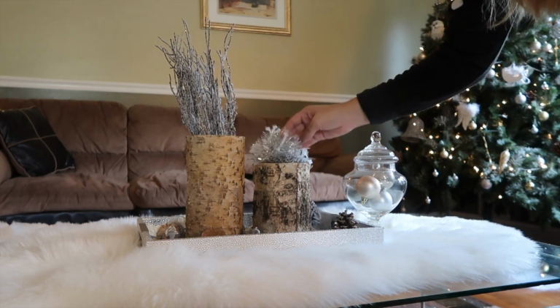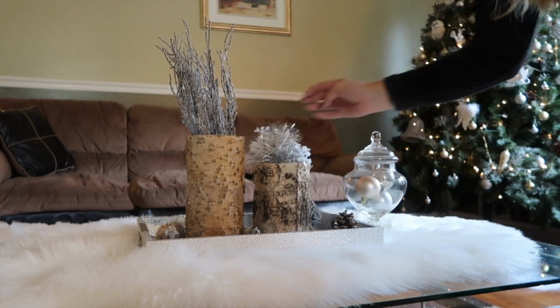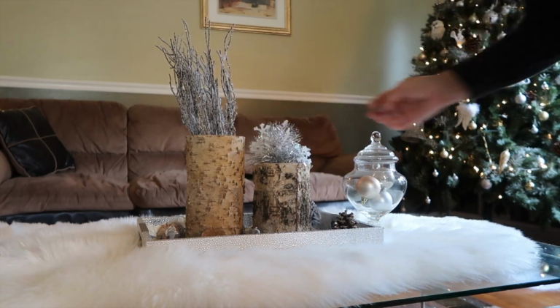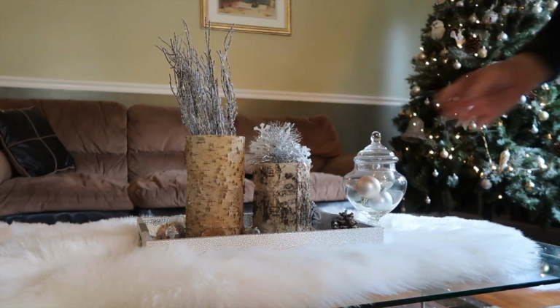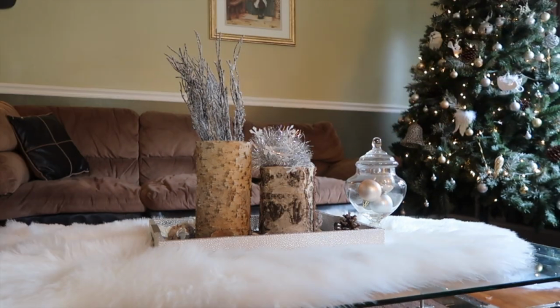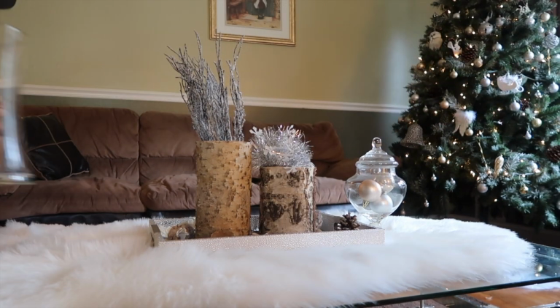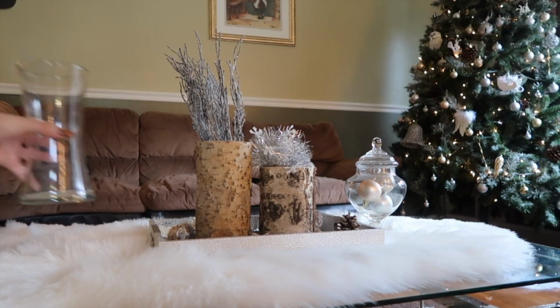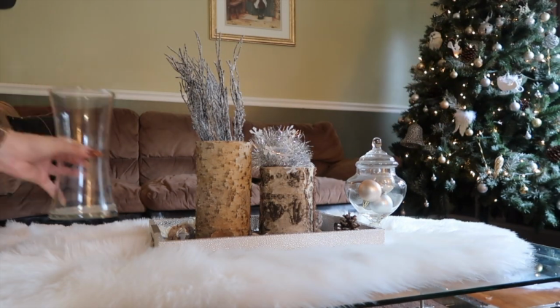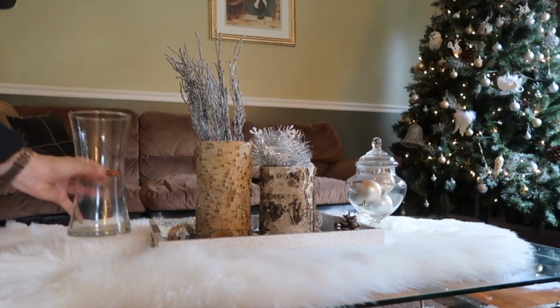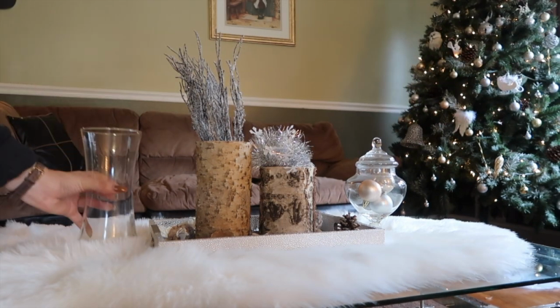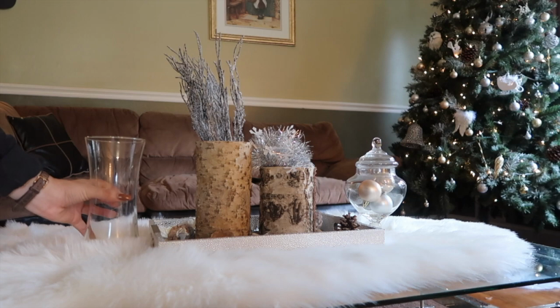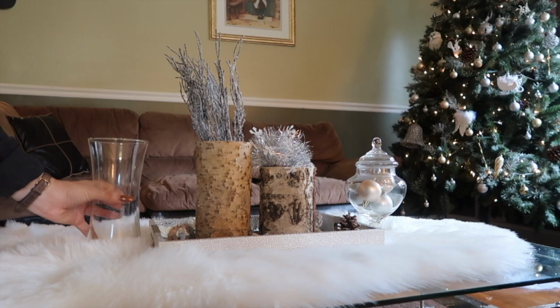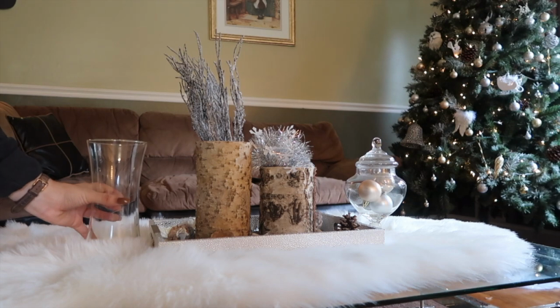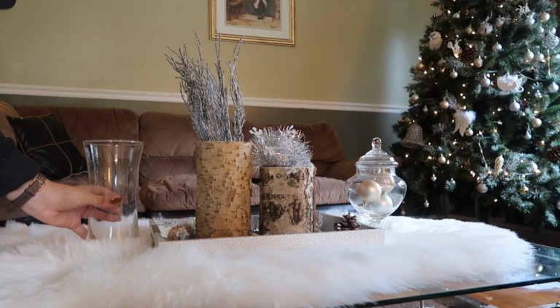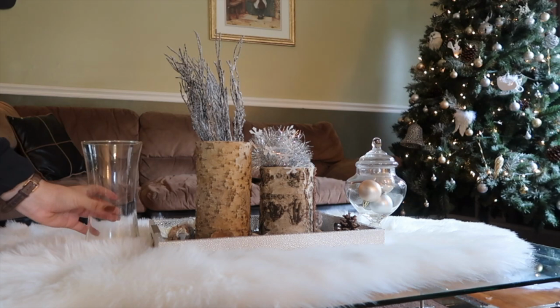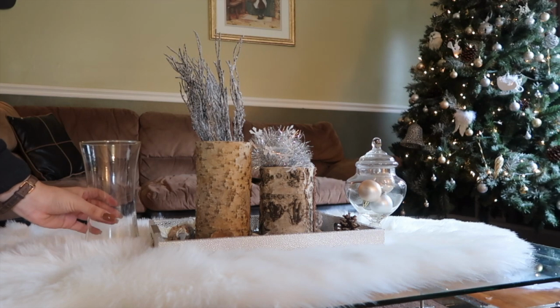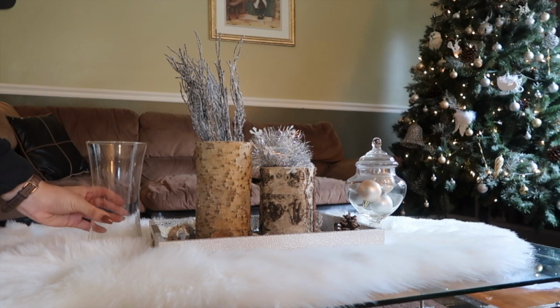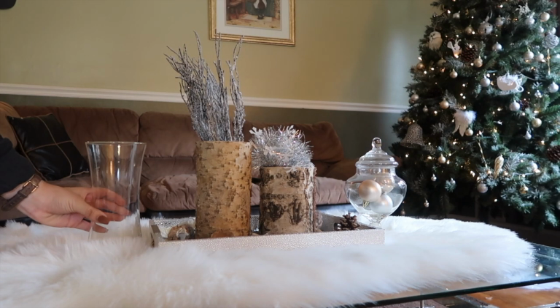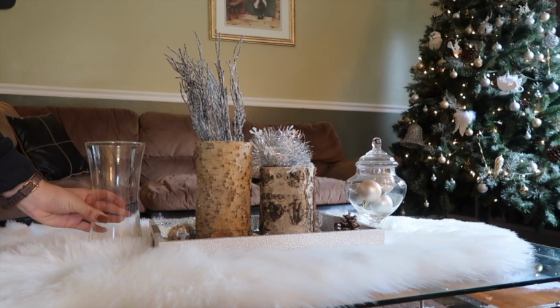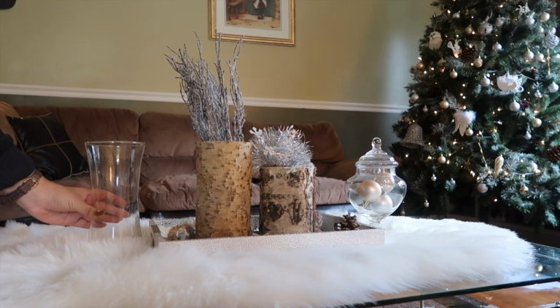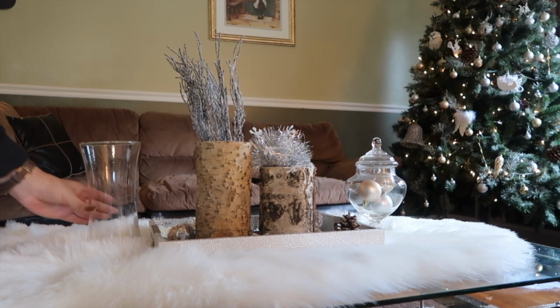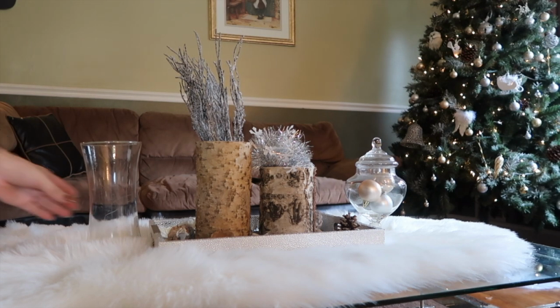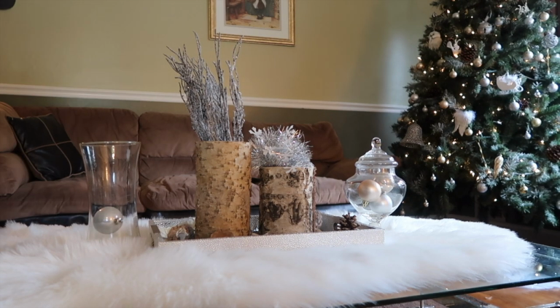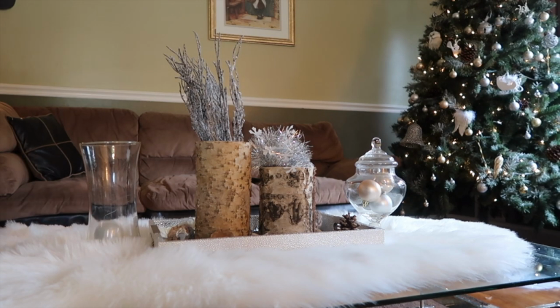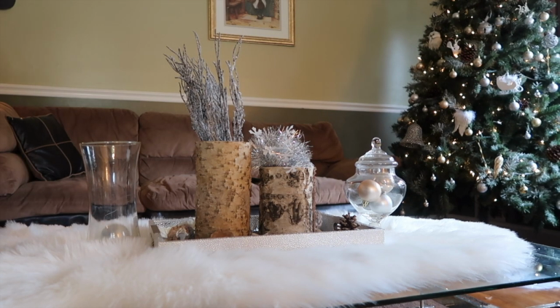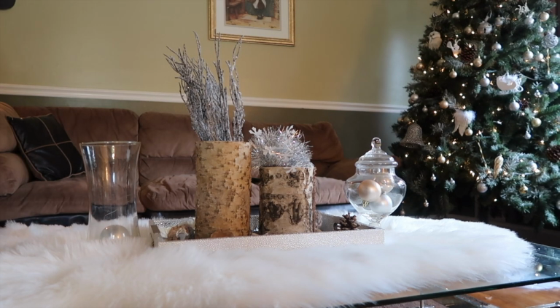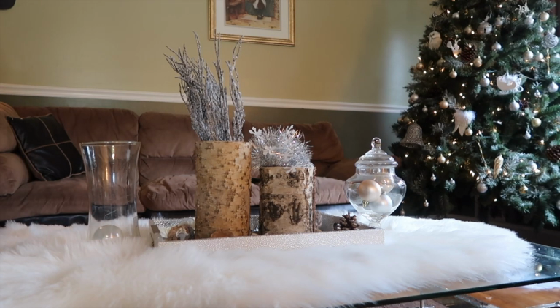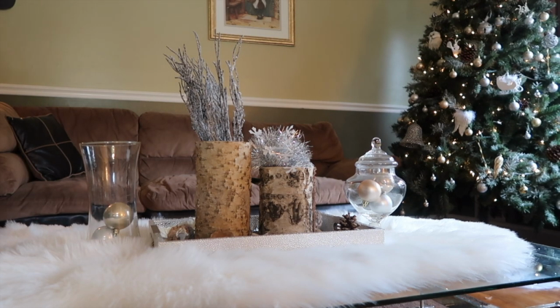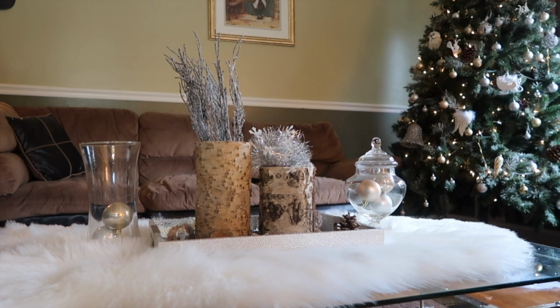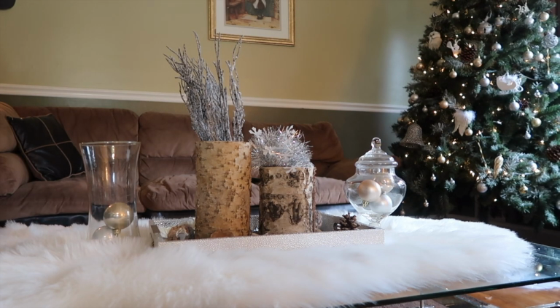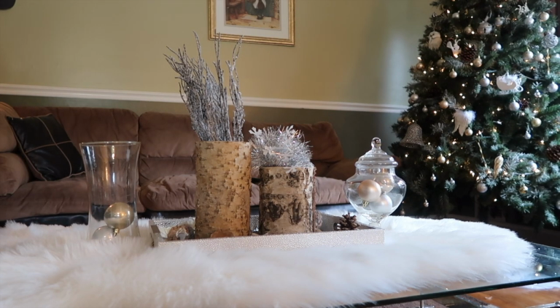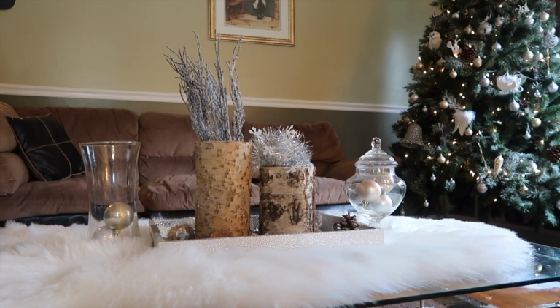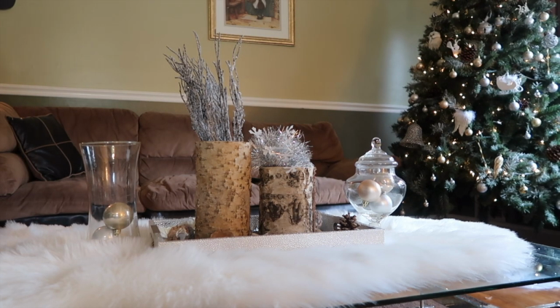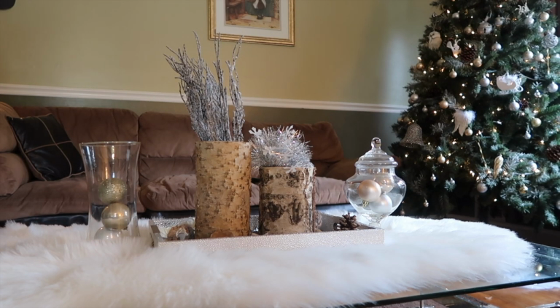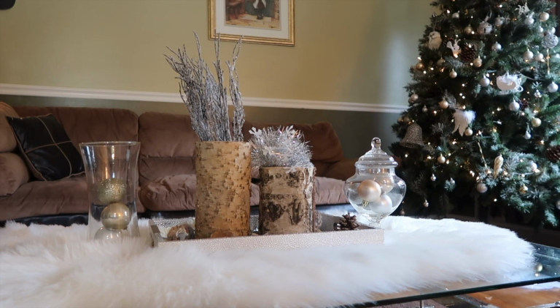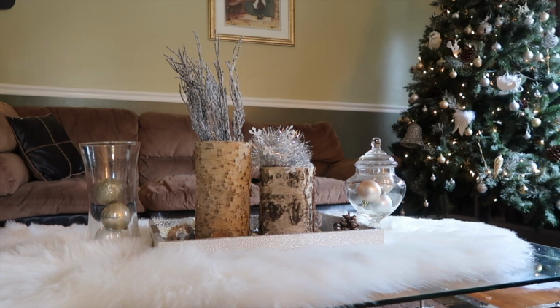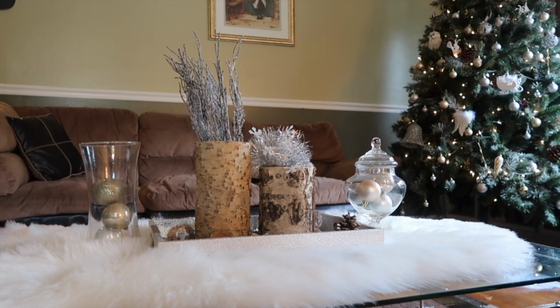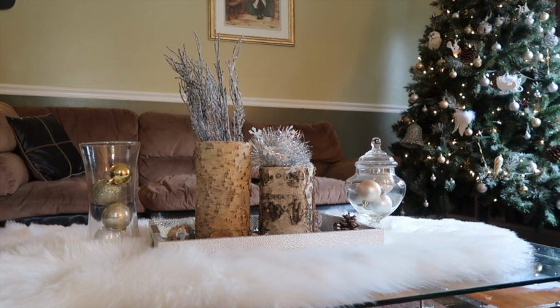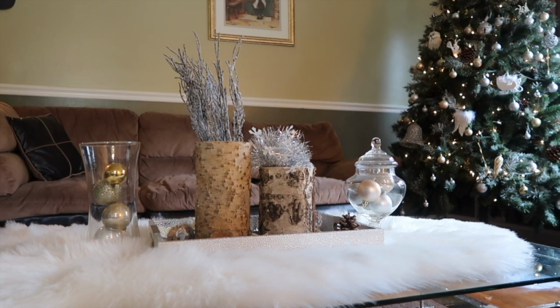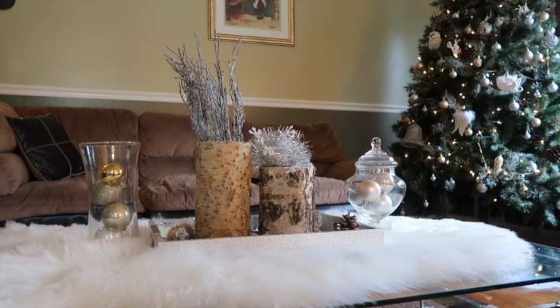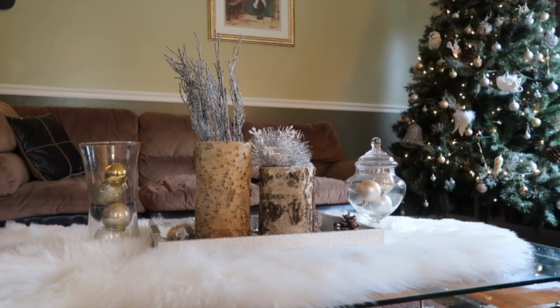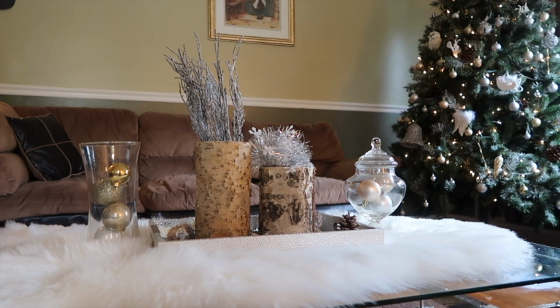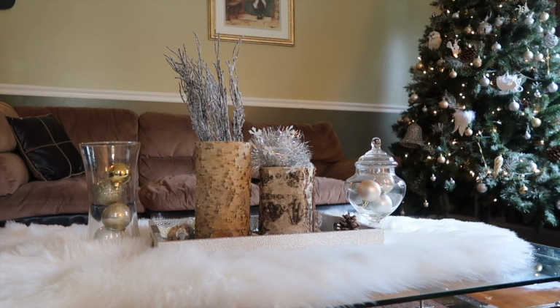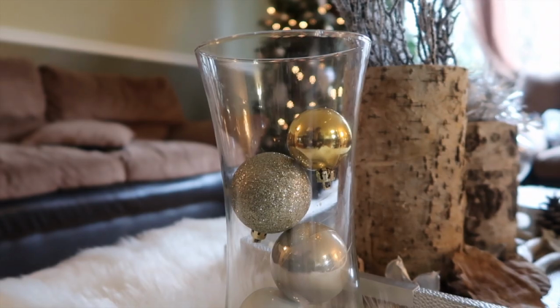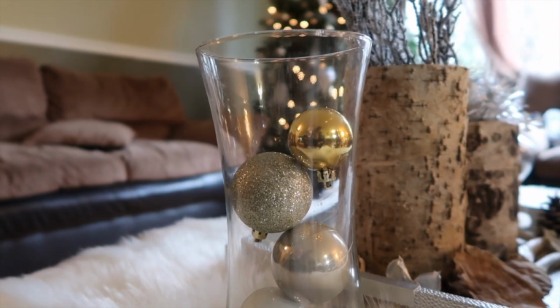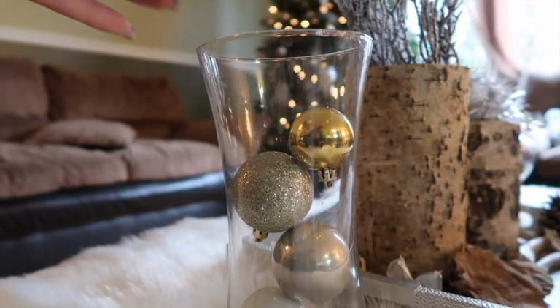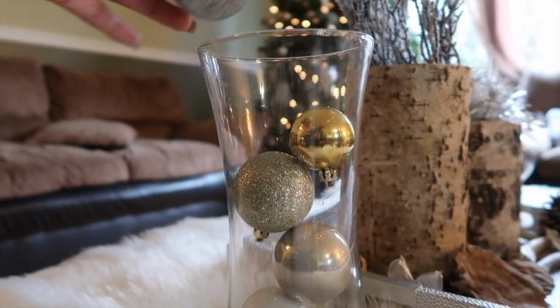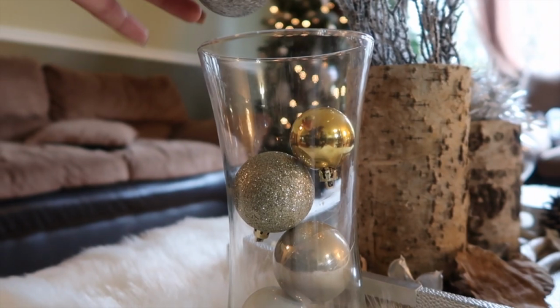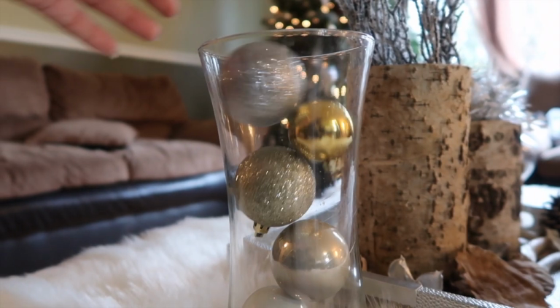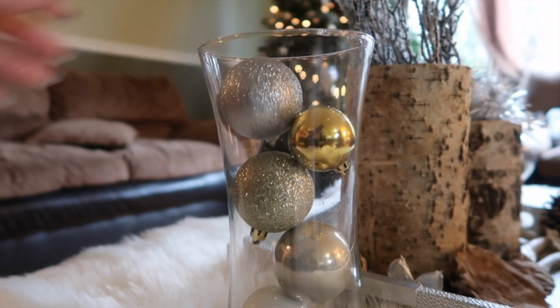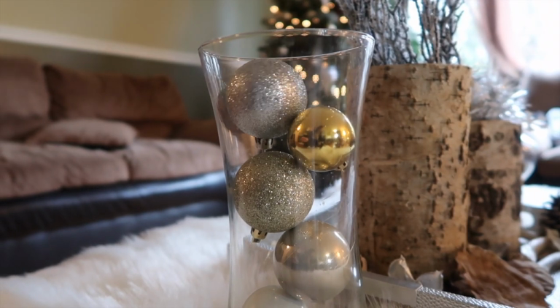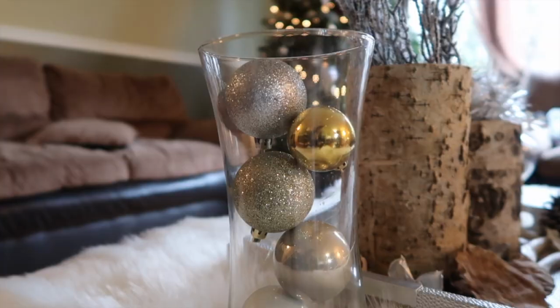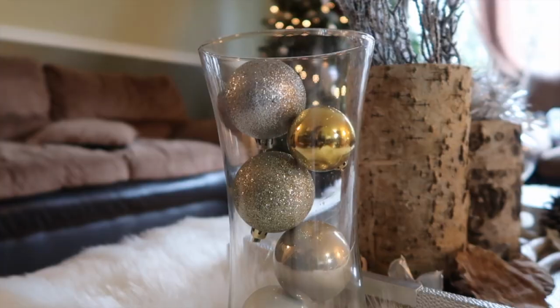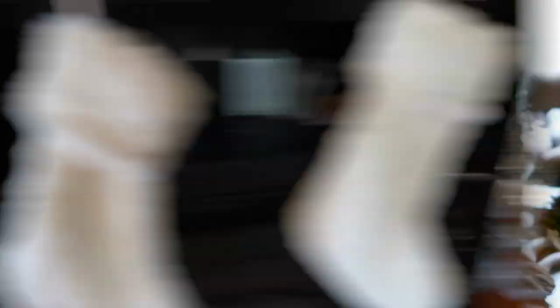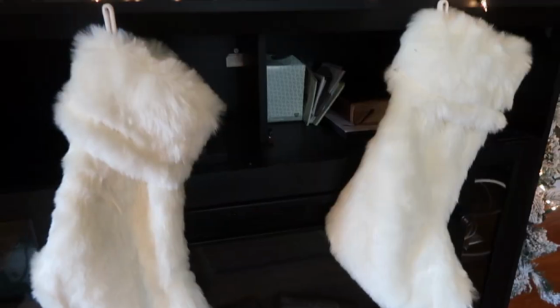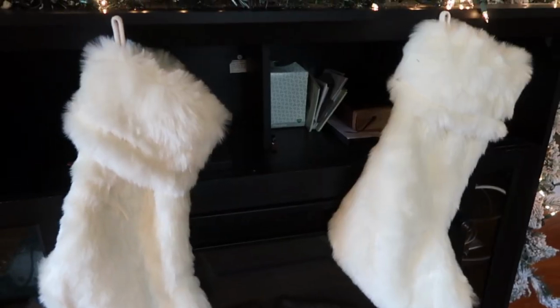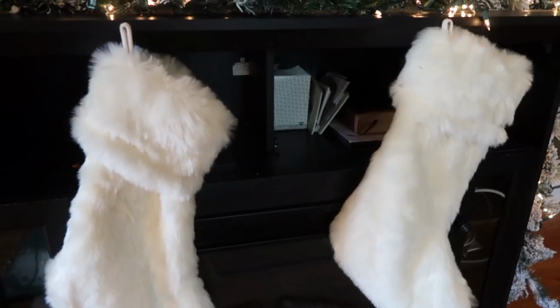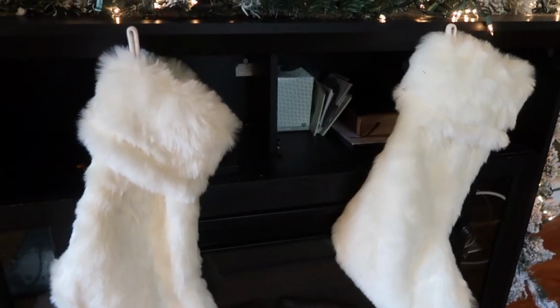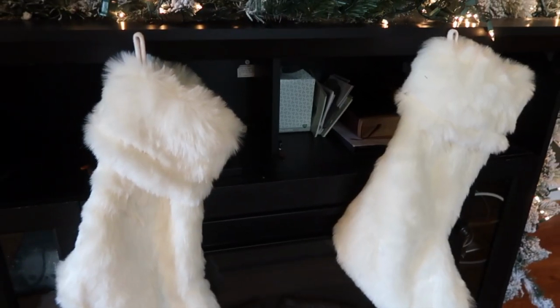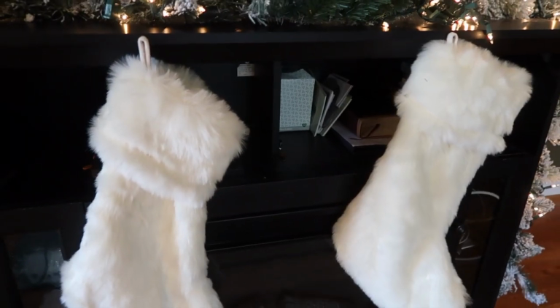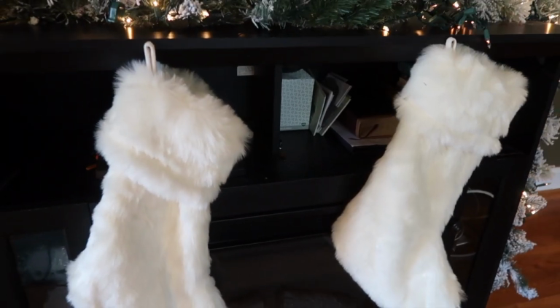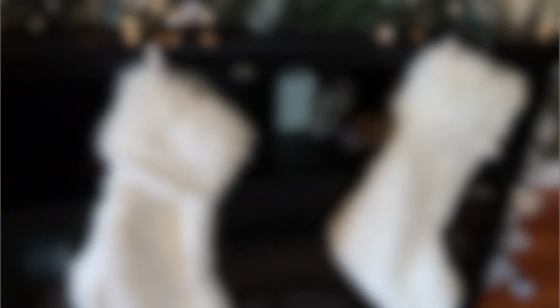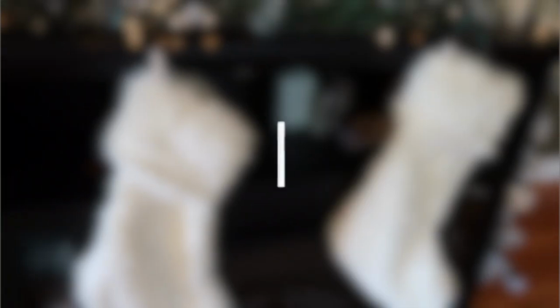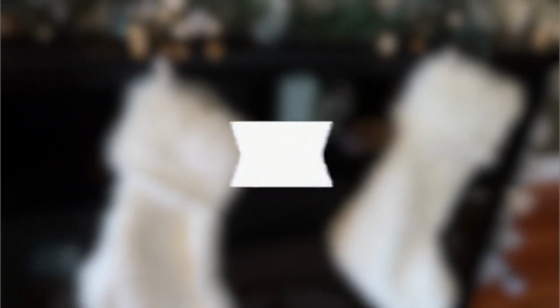On the other vase I put some garland that I'd used earlier, then I added another vase with some ornaments on it.